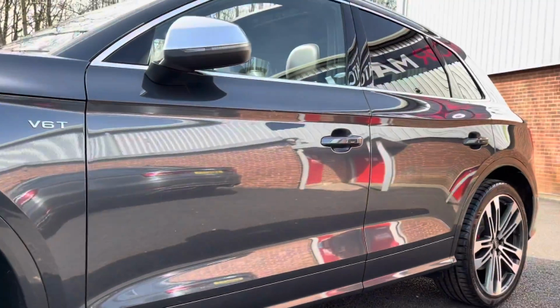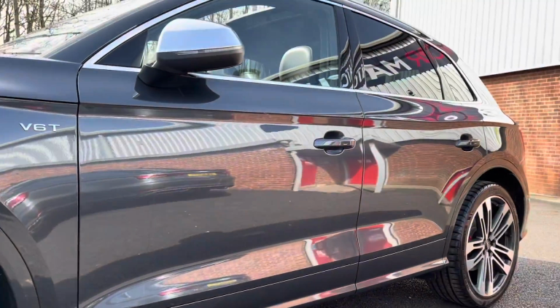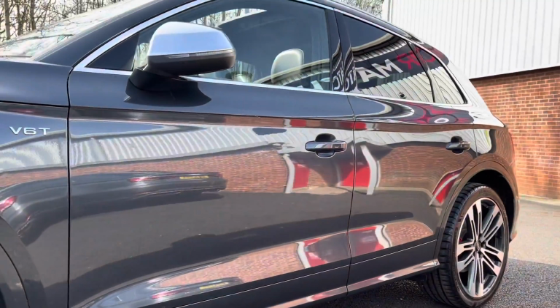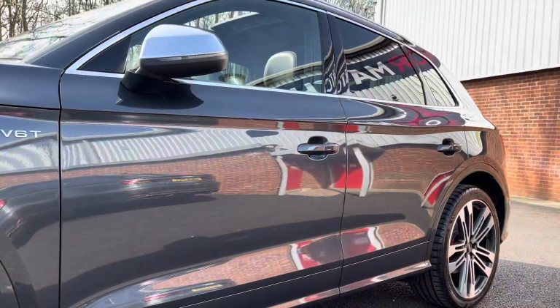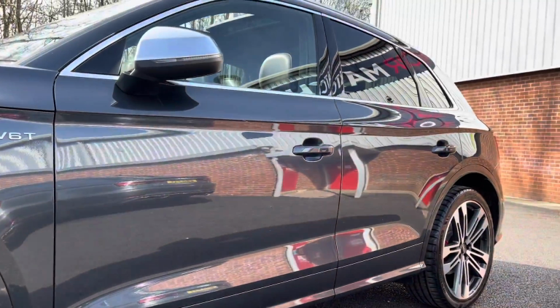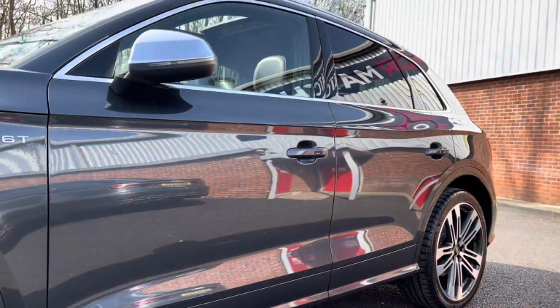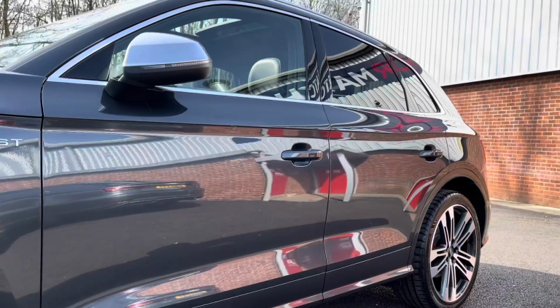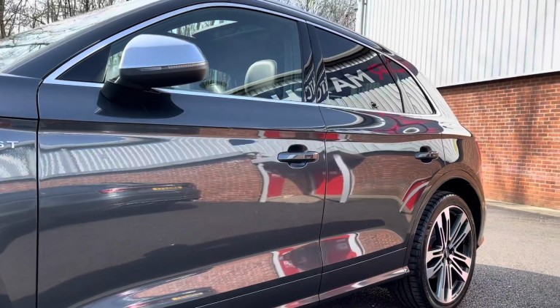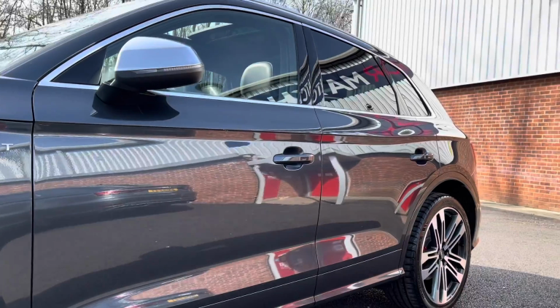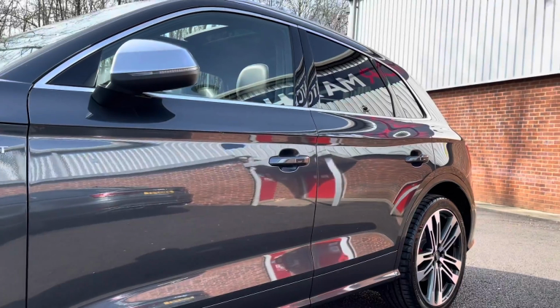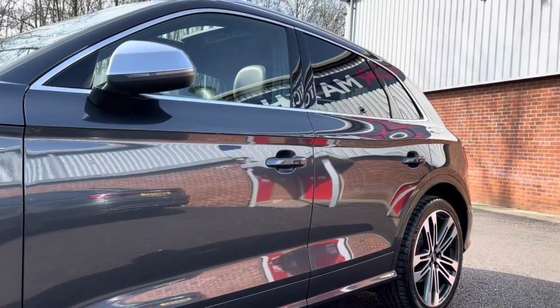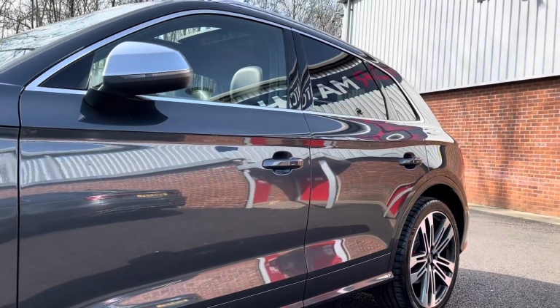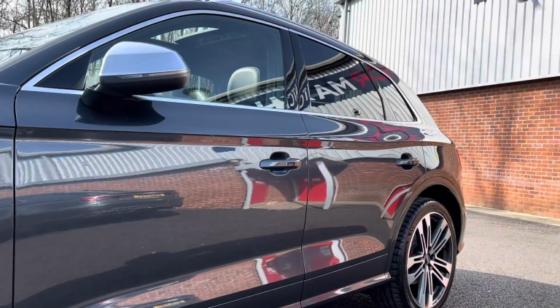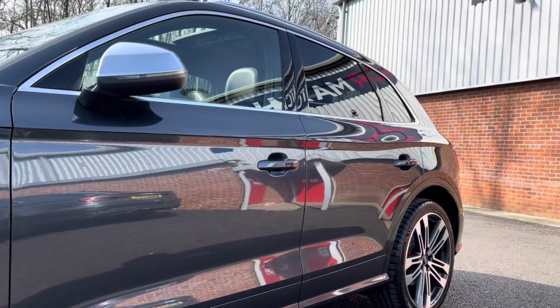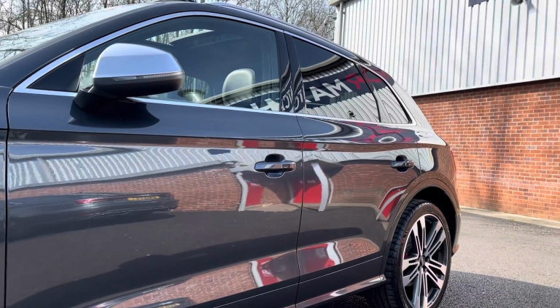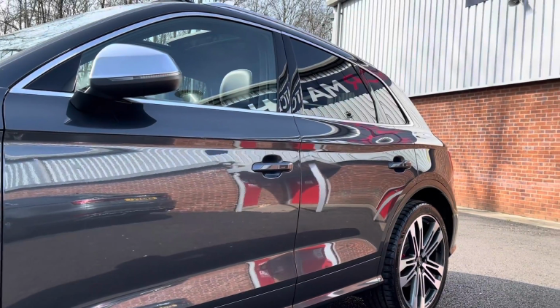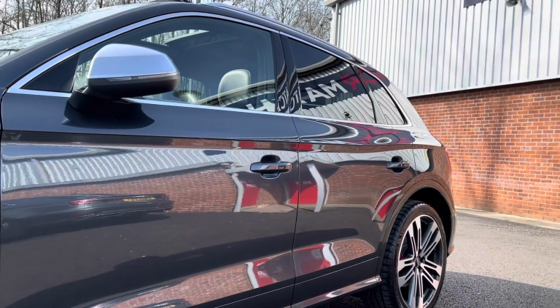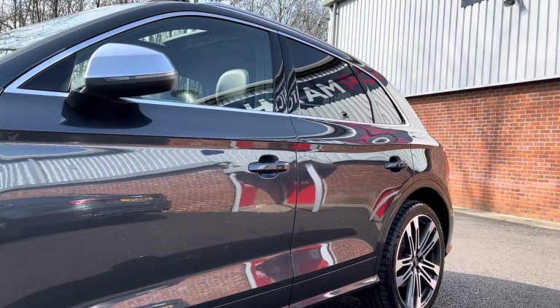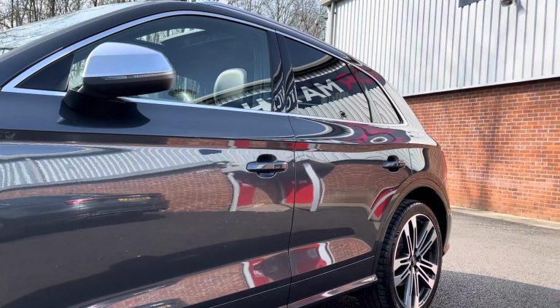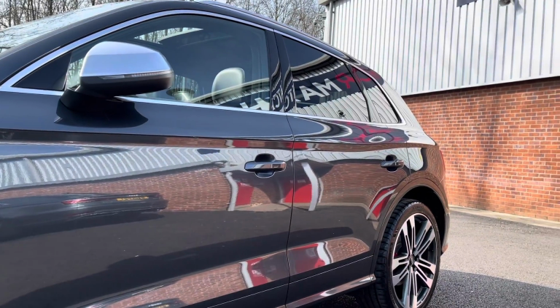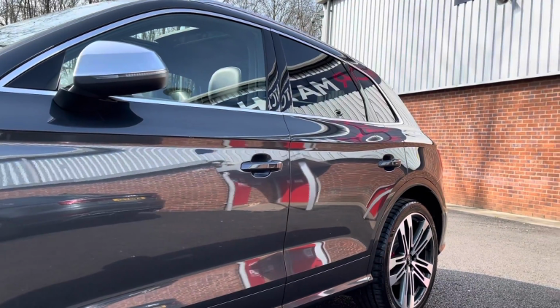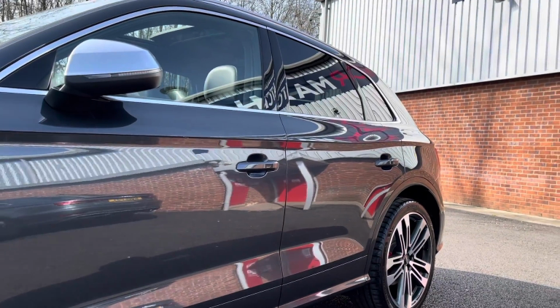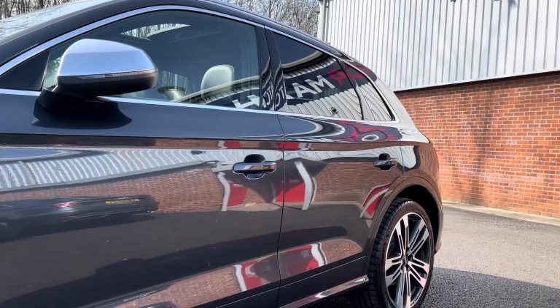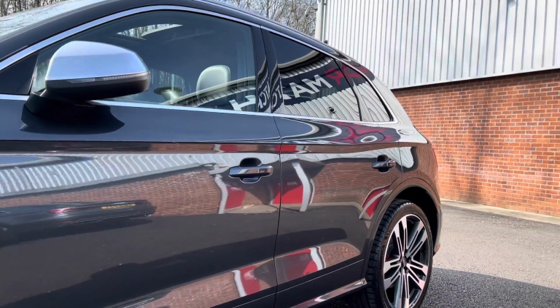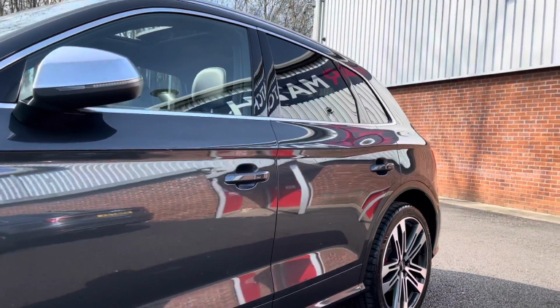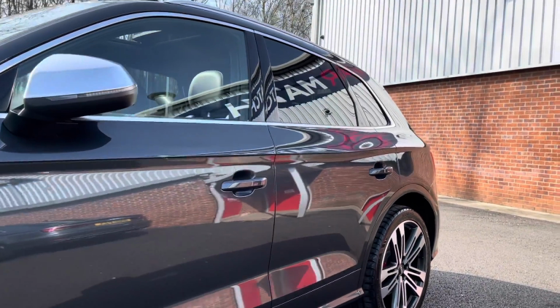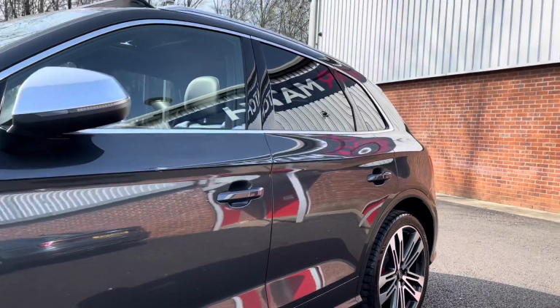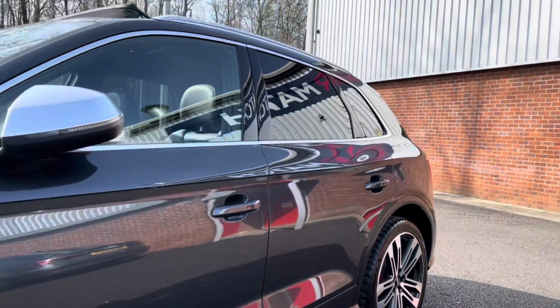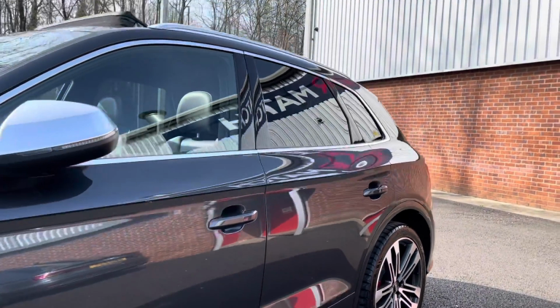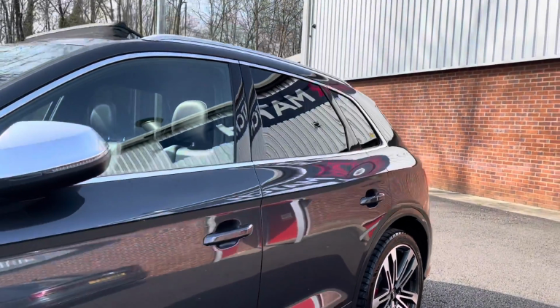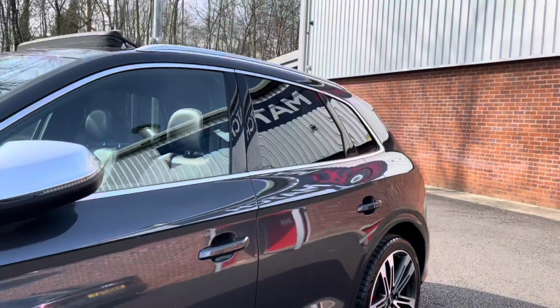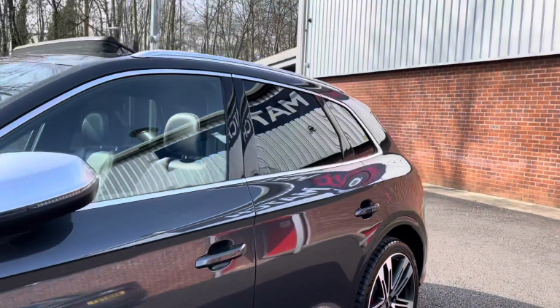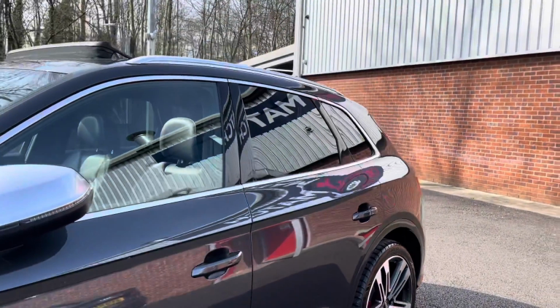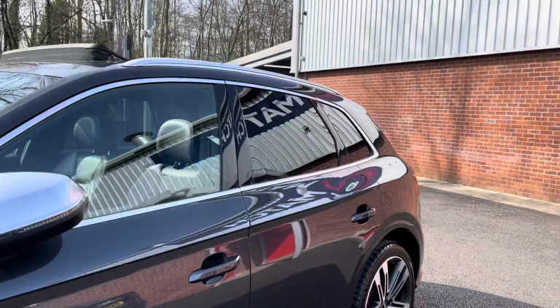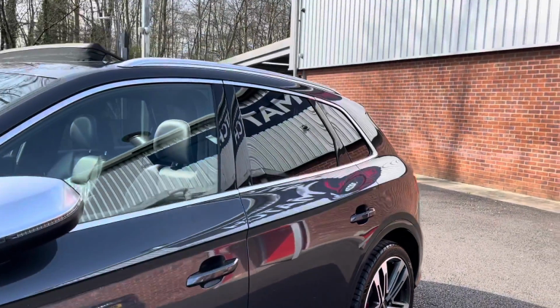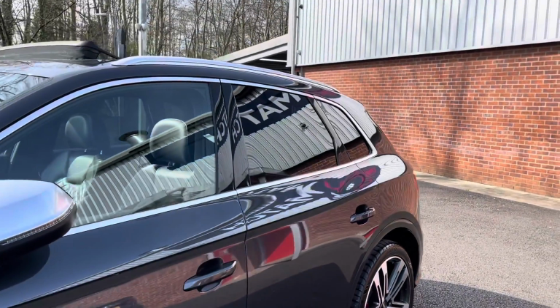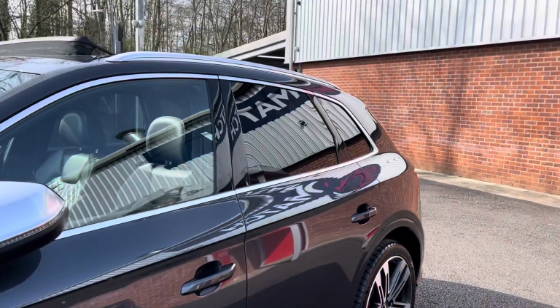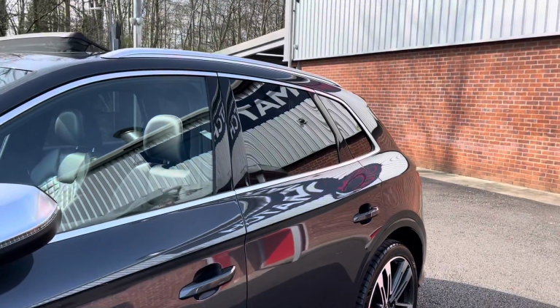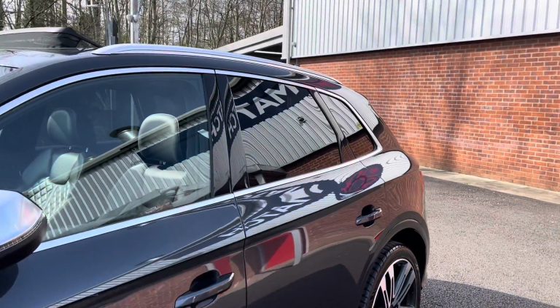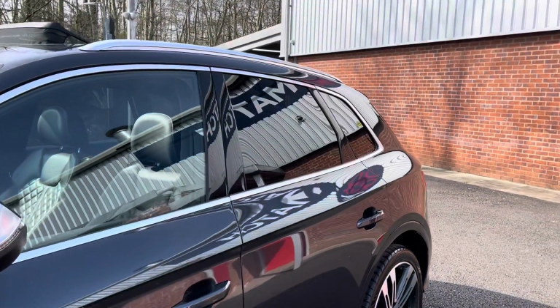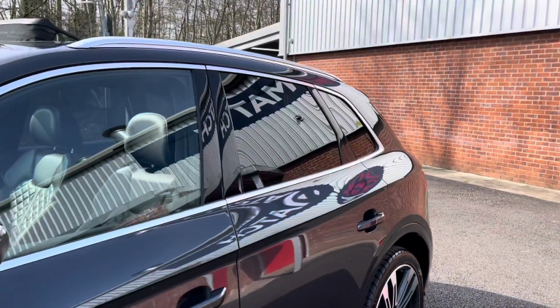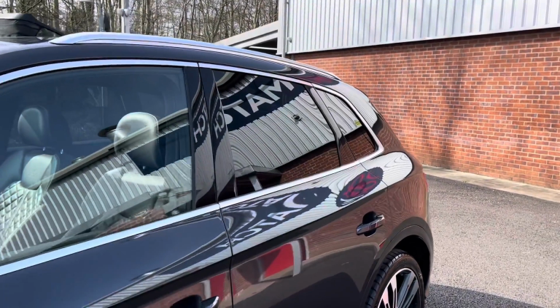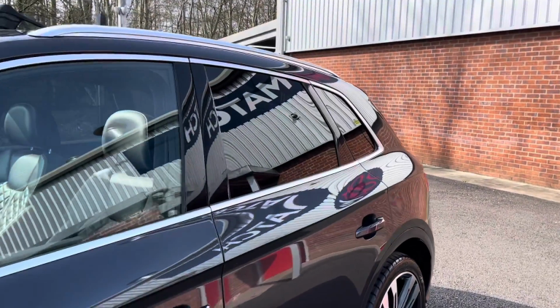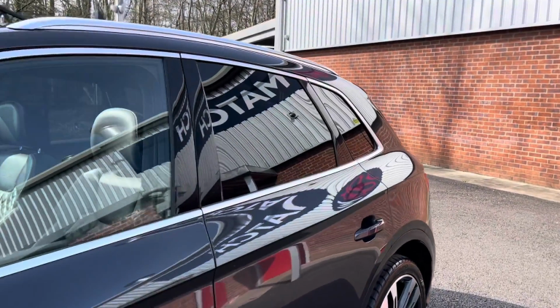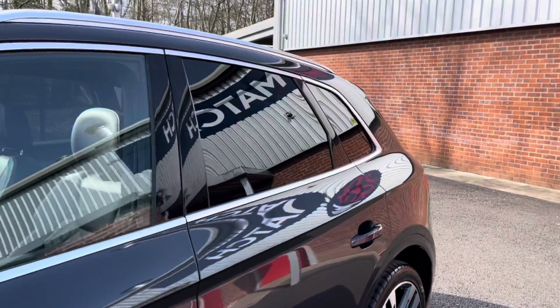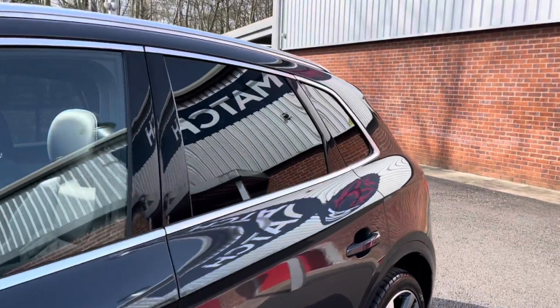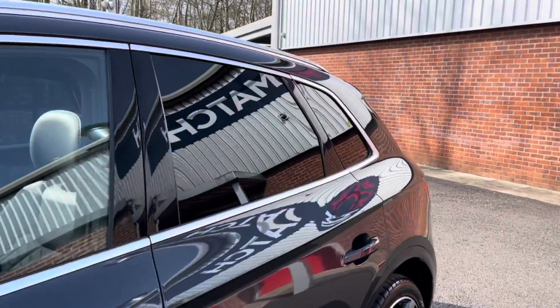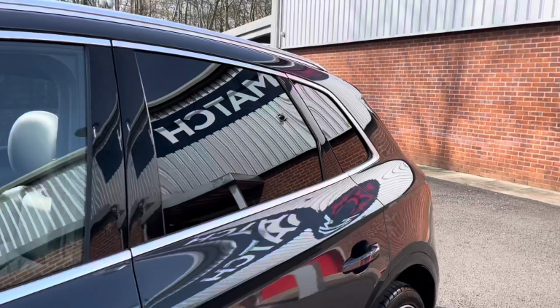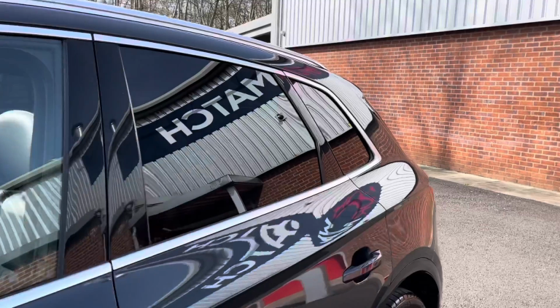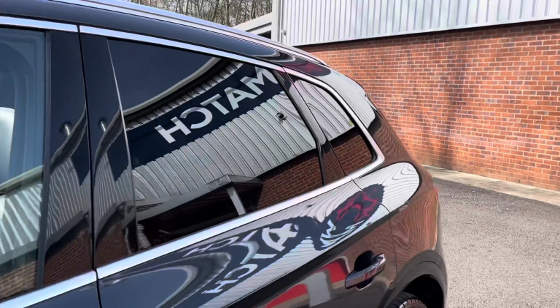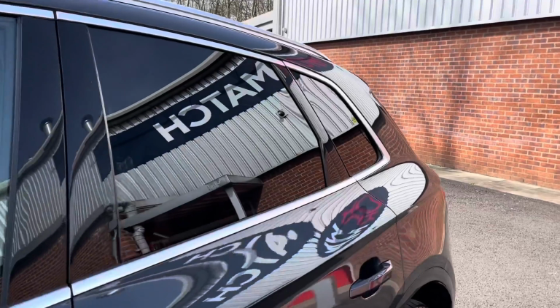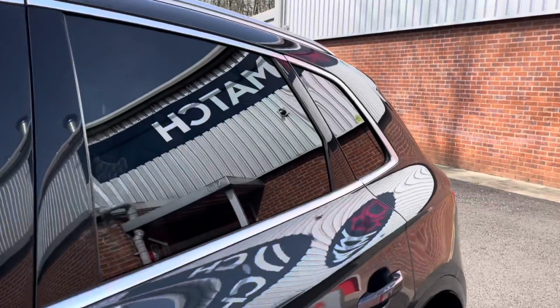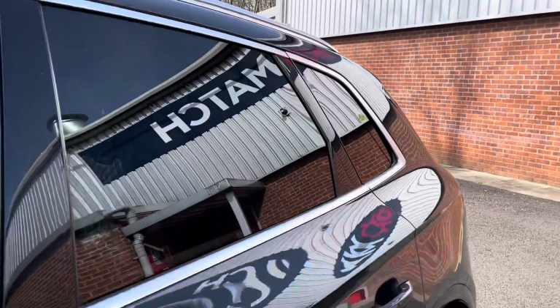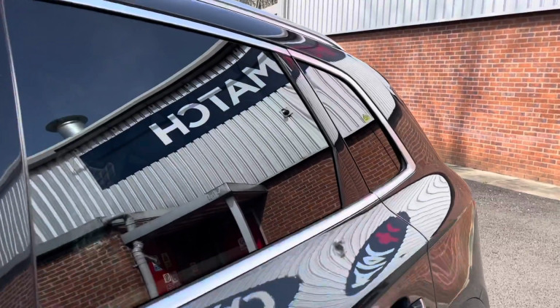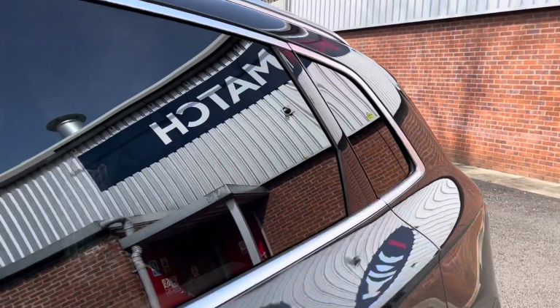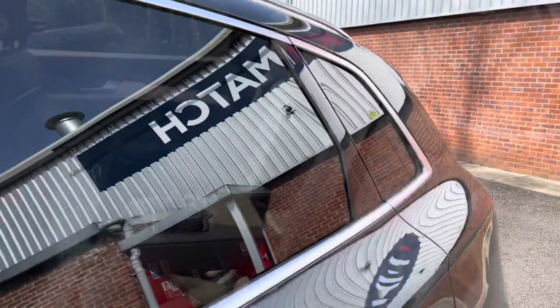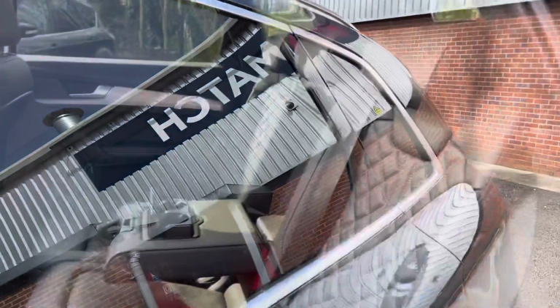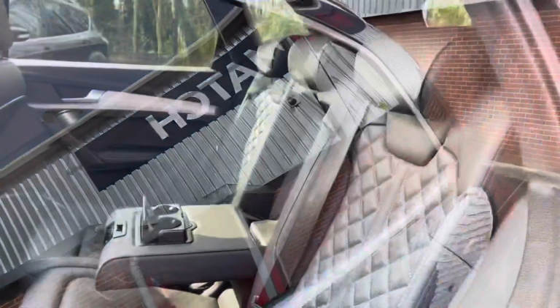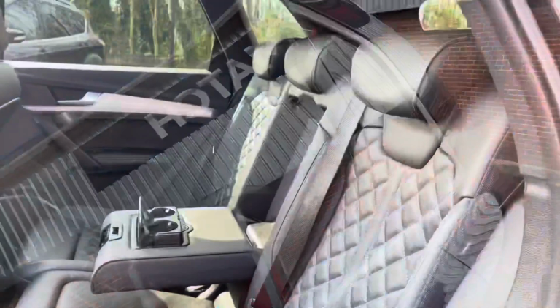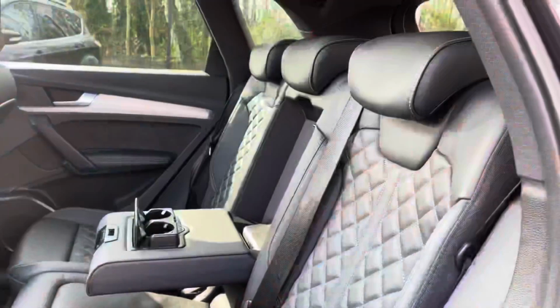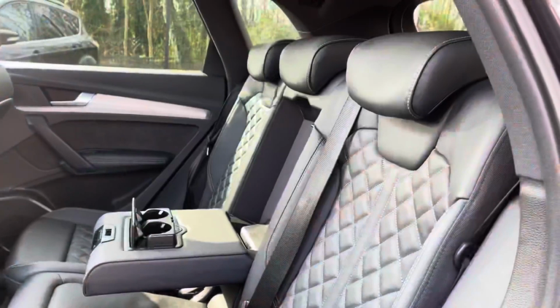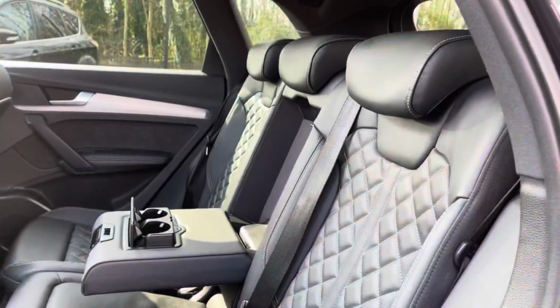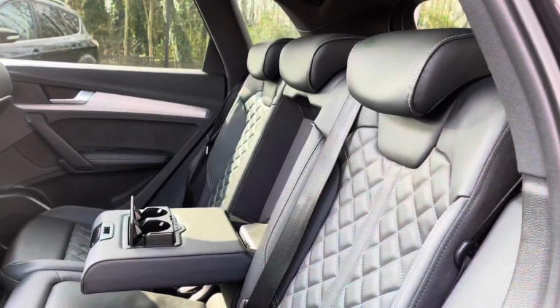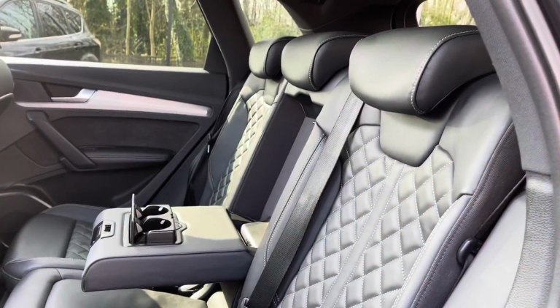As we move up now you will notice you do have your electronically adjustable and heated door mirrors. You do also have privacy glass in the back giving that extra level of privacy.